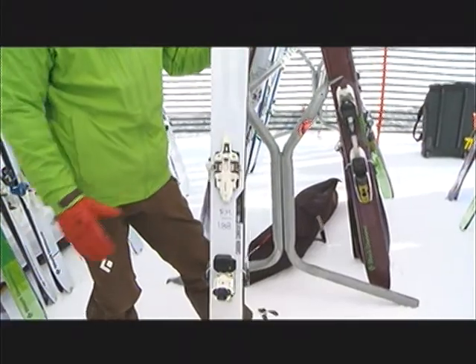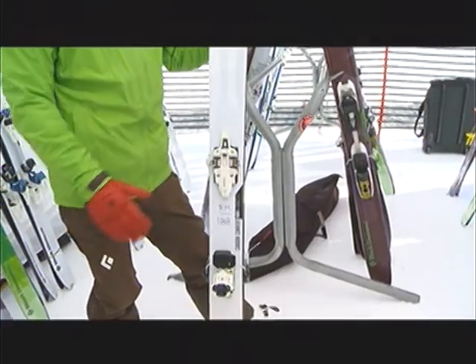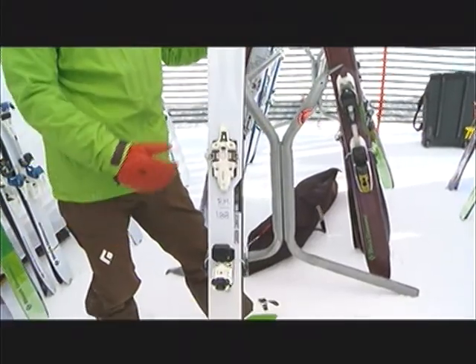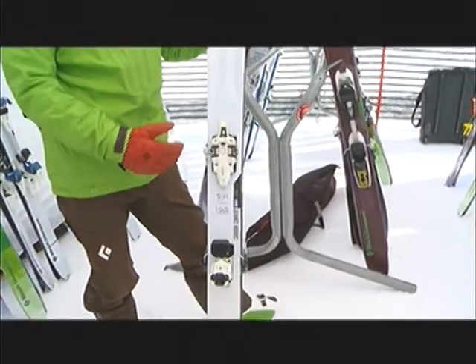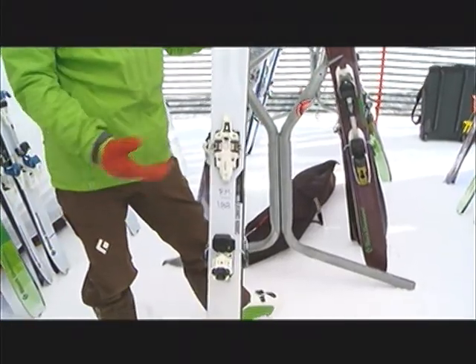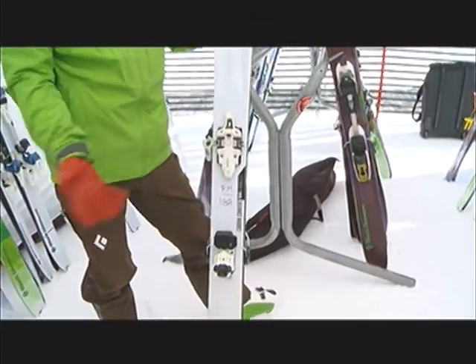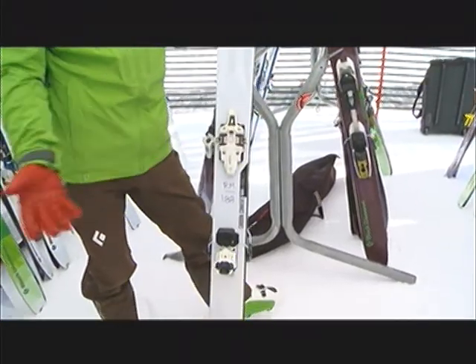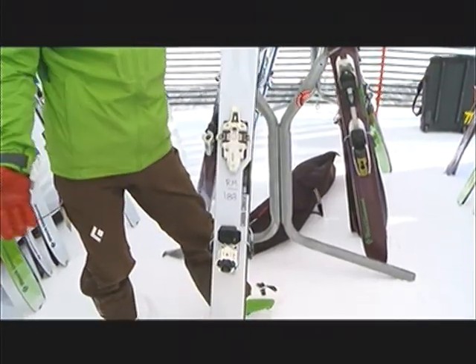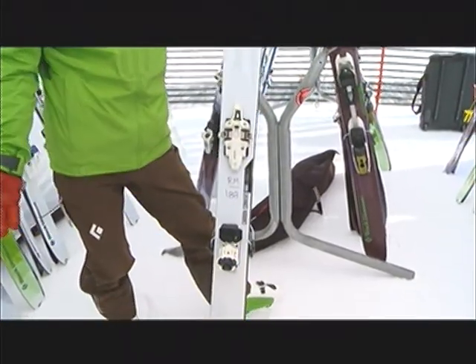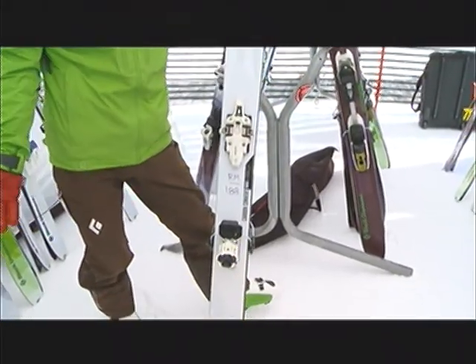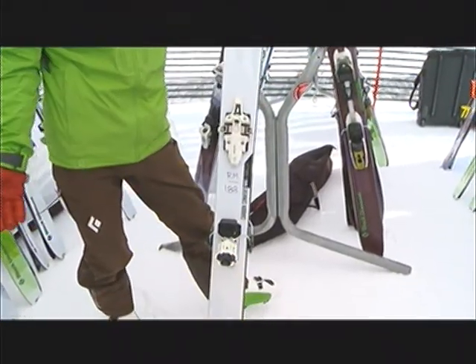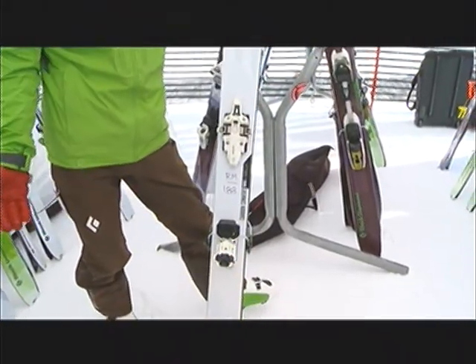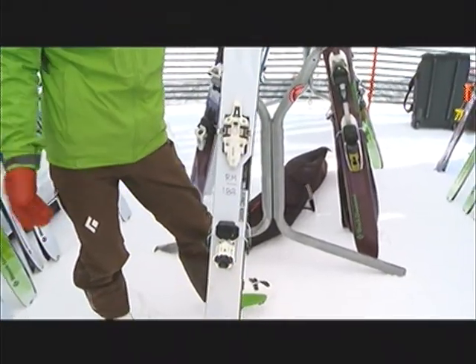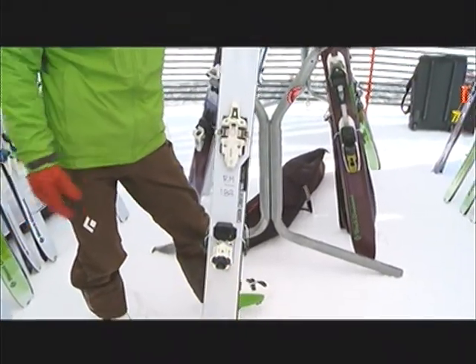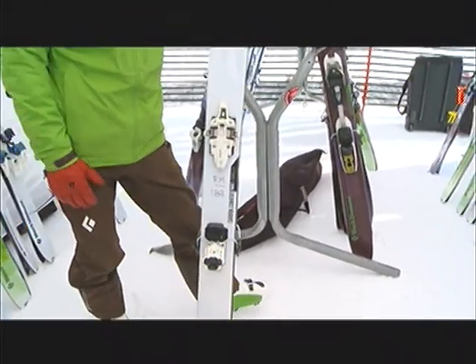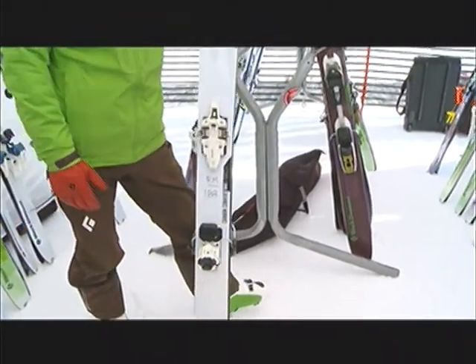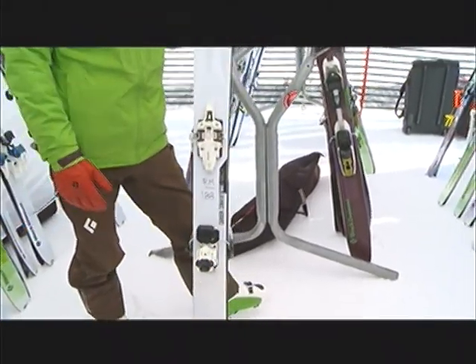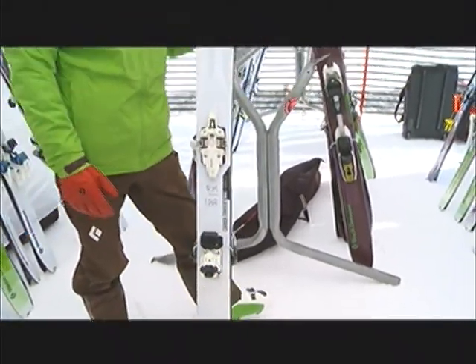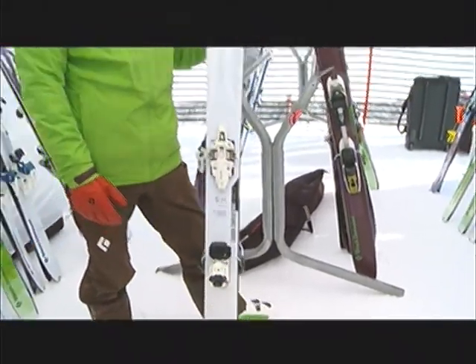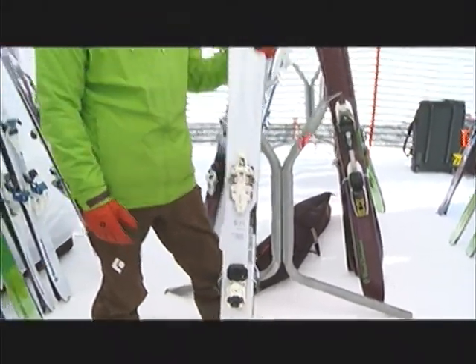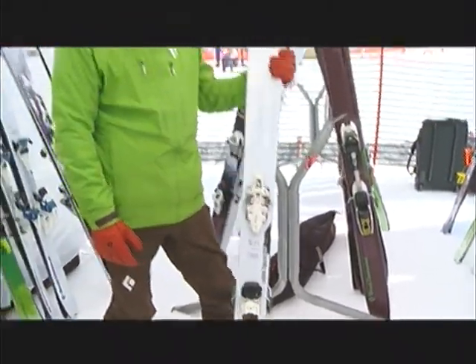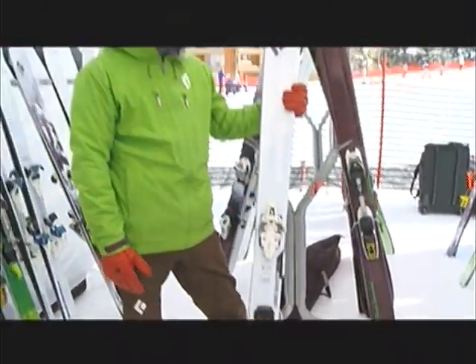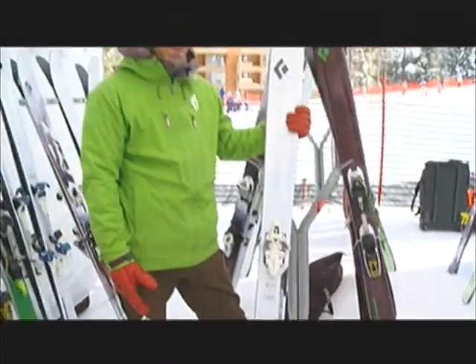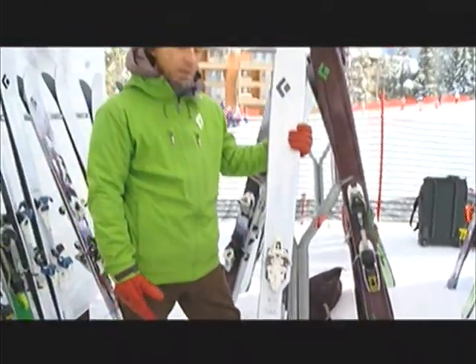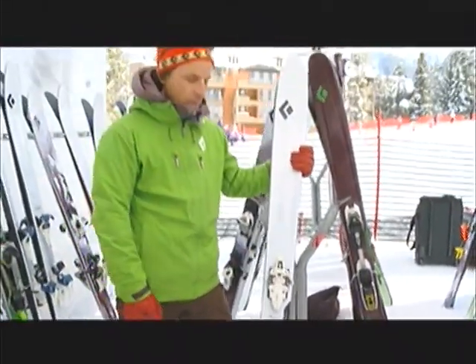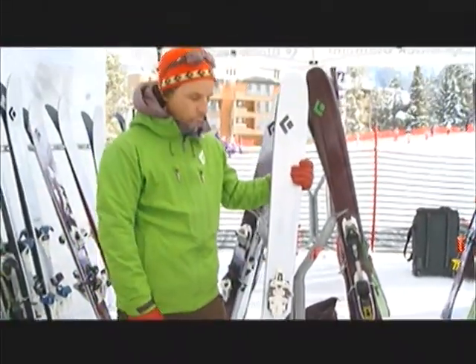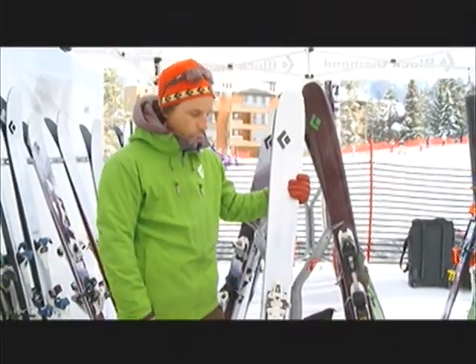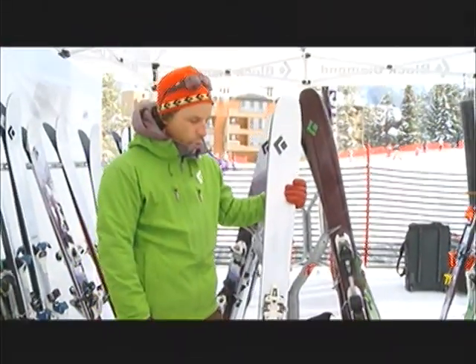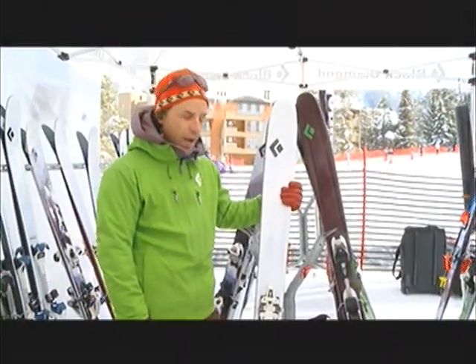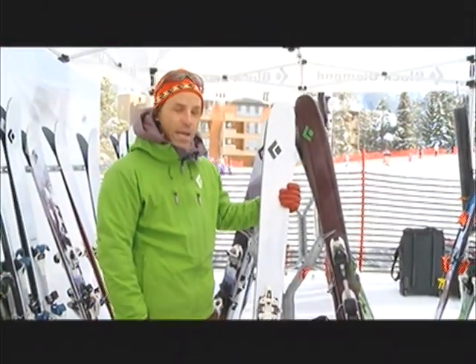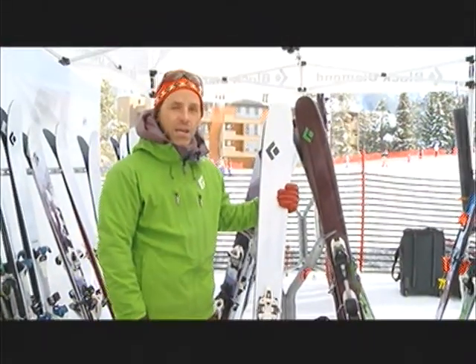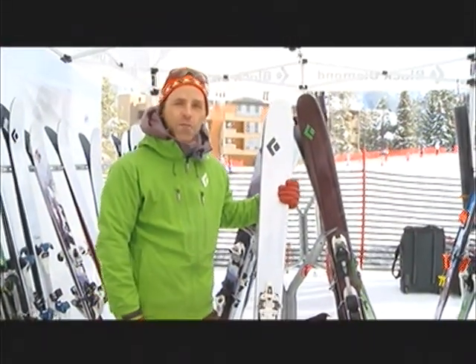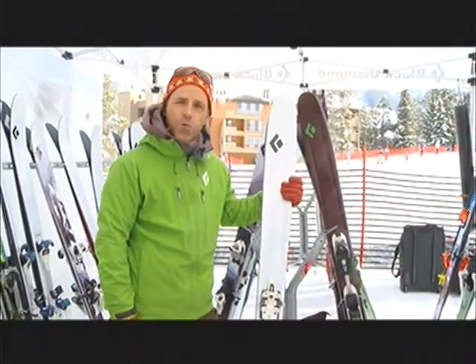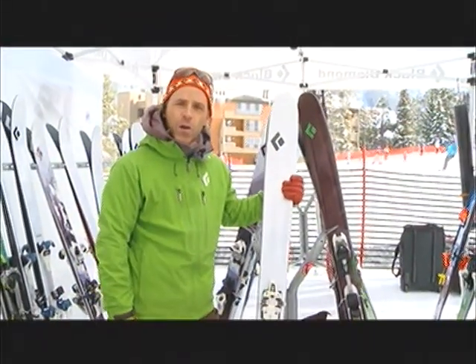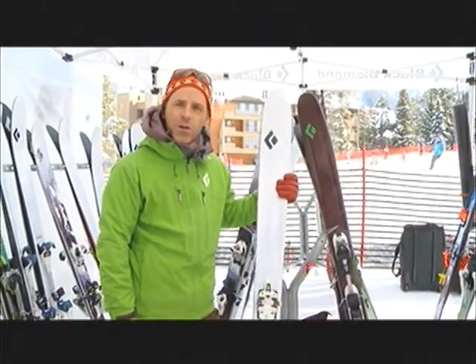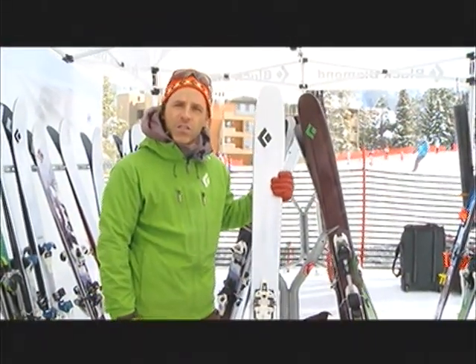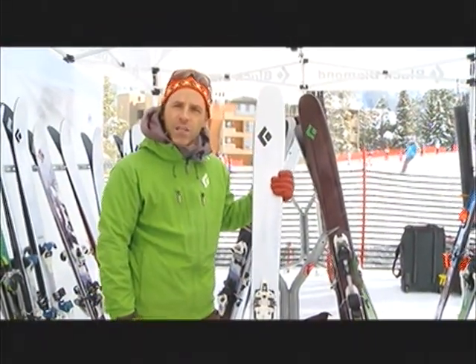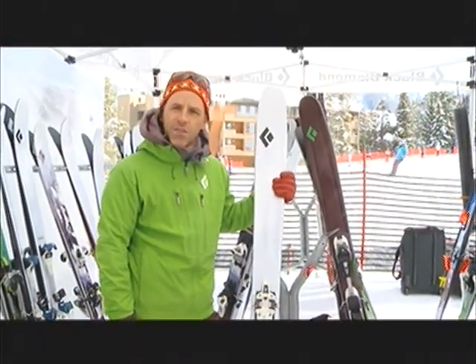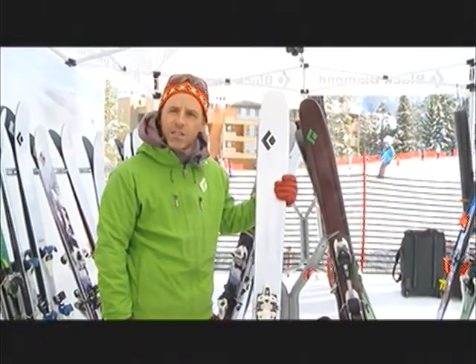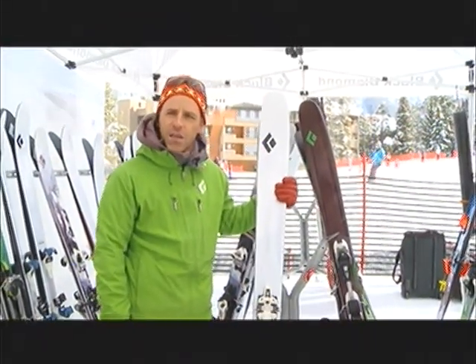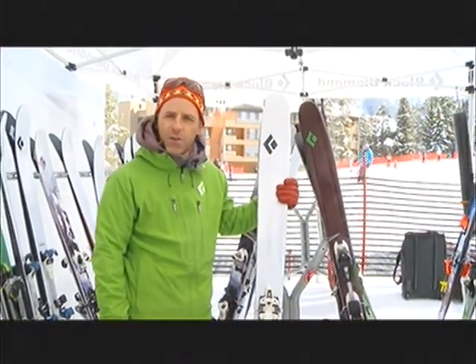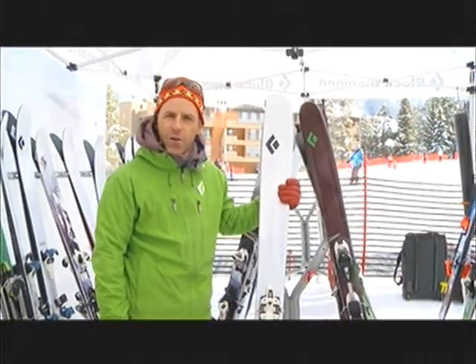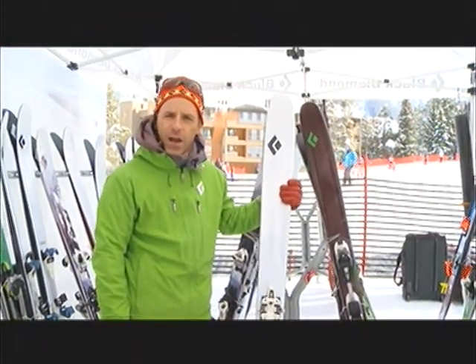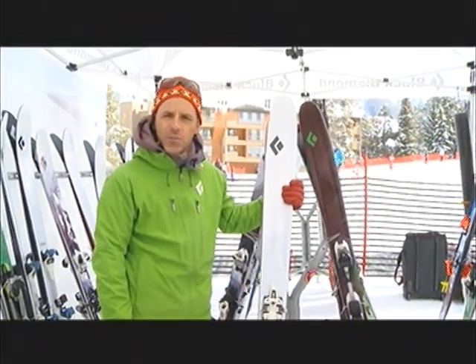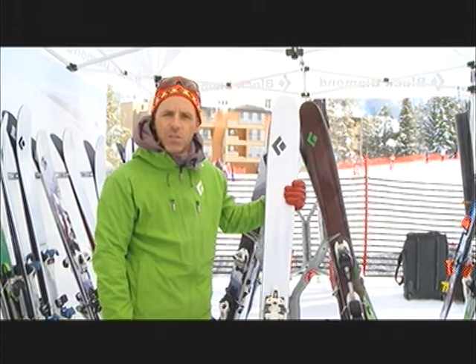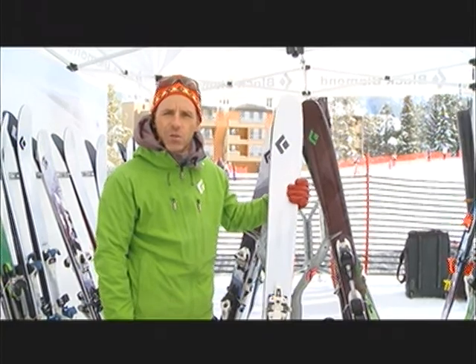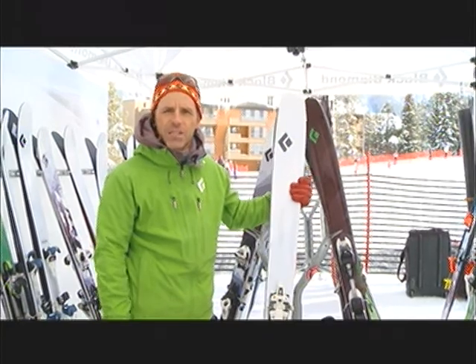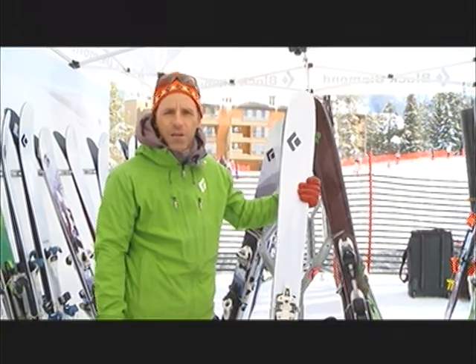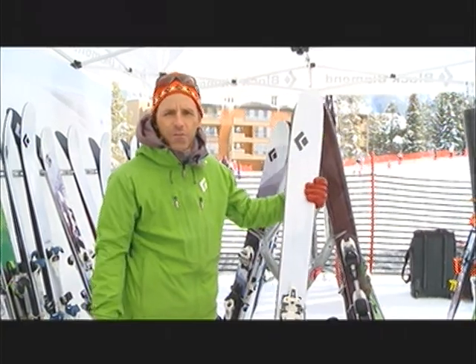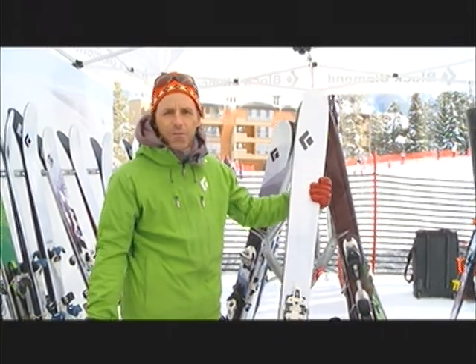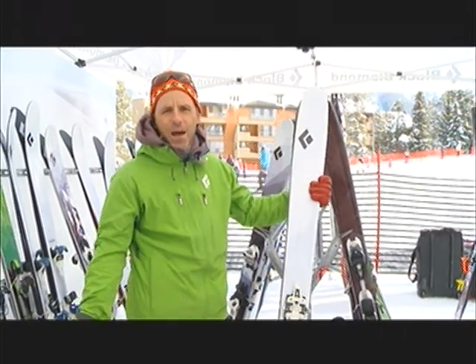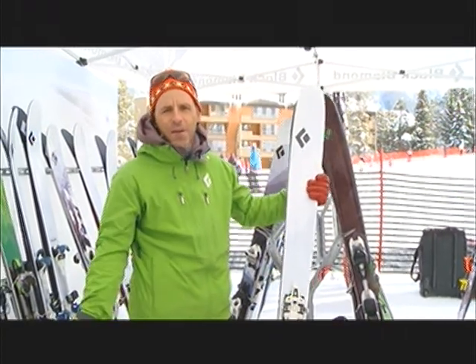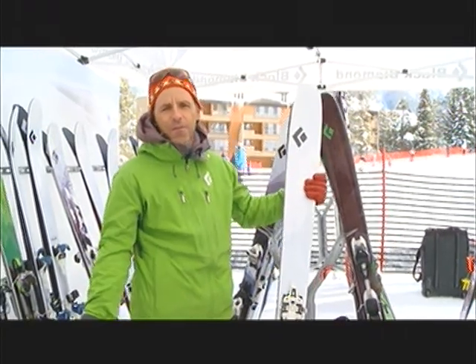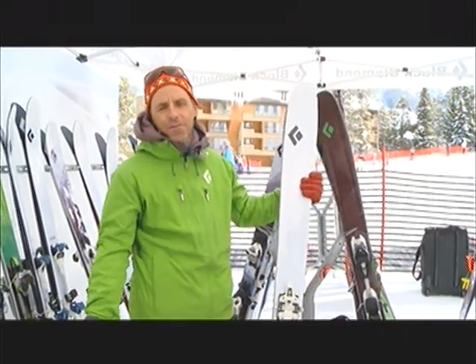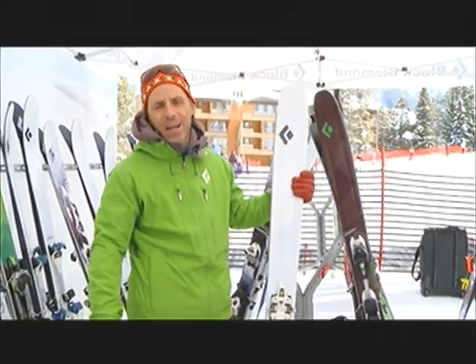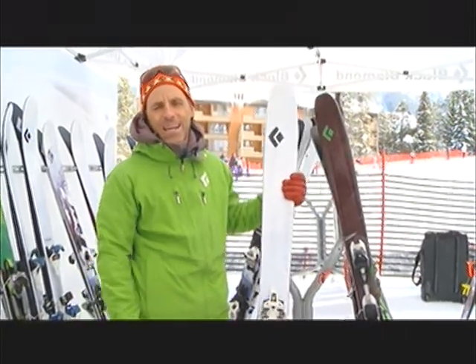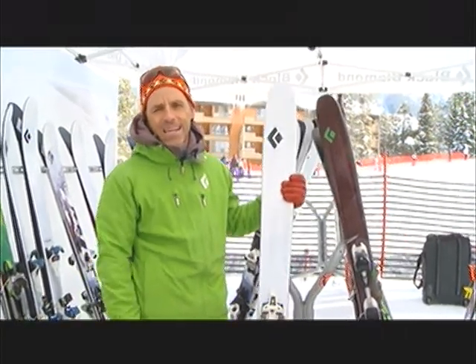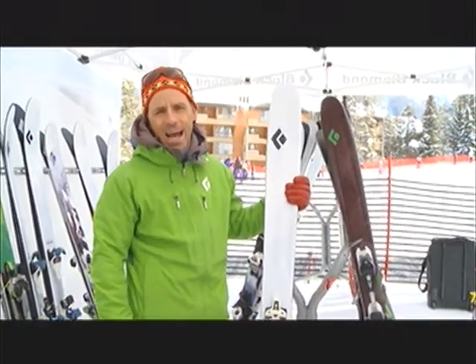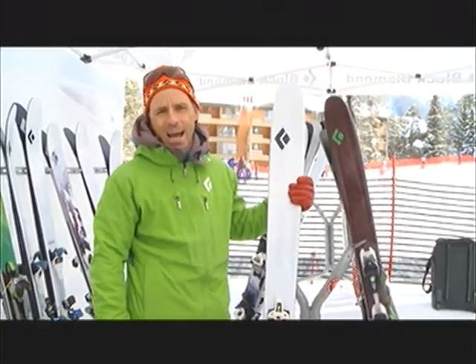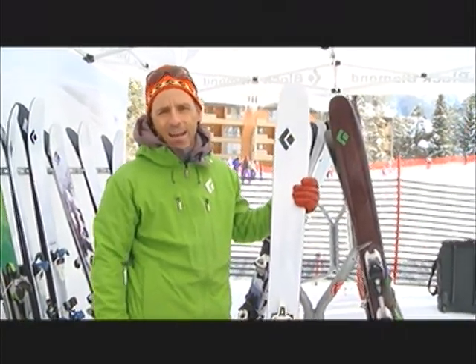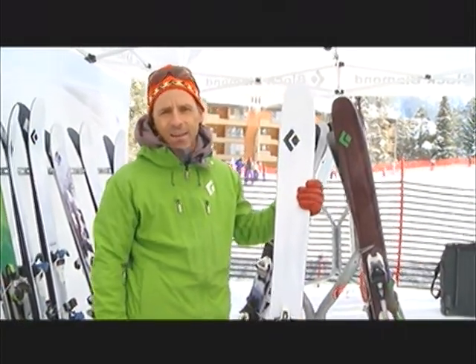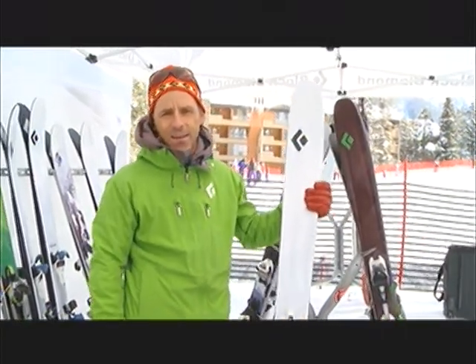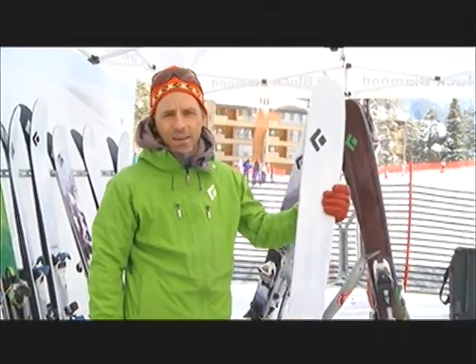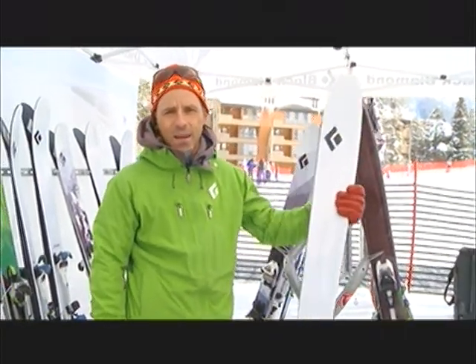Hard to demonstrate without a boot in it. We weigh in at 477 grams and retail for $599. Thank you.